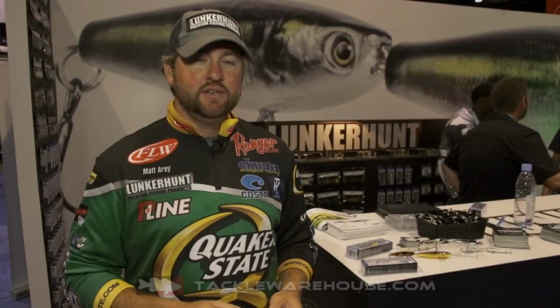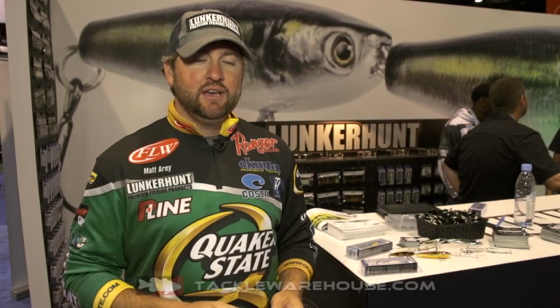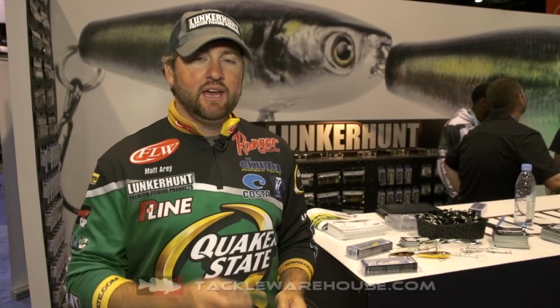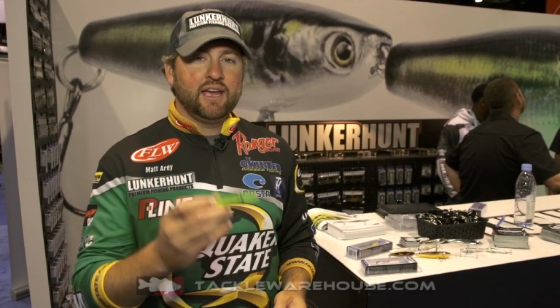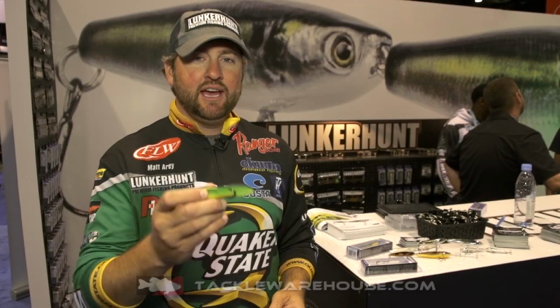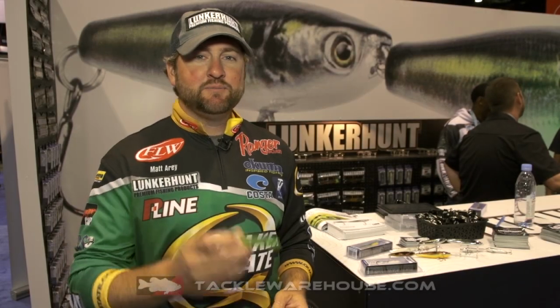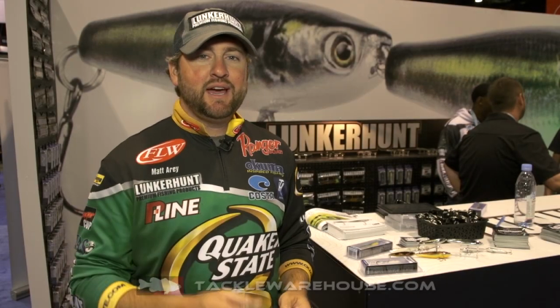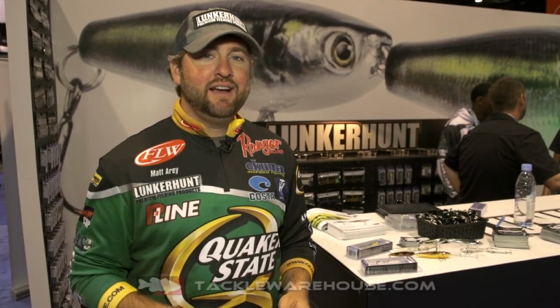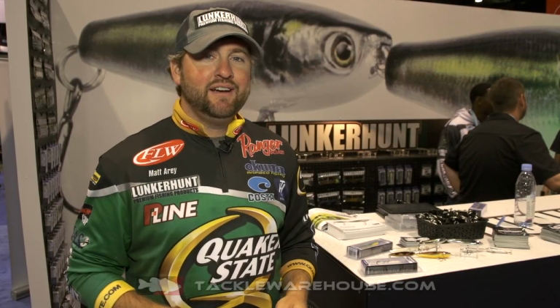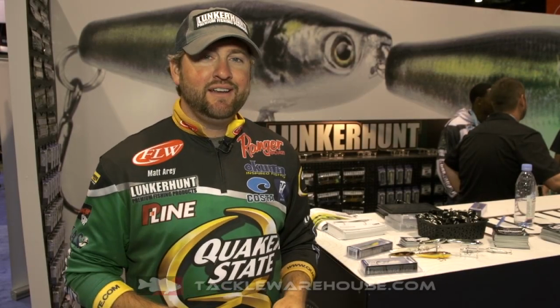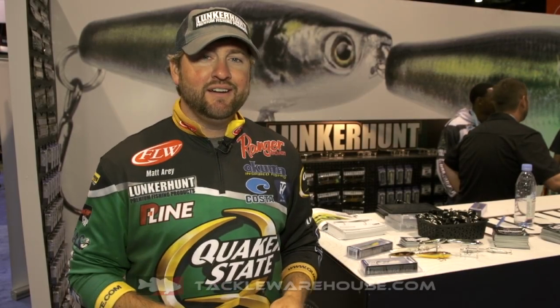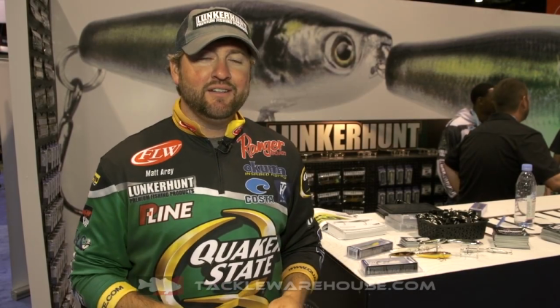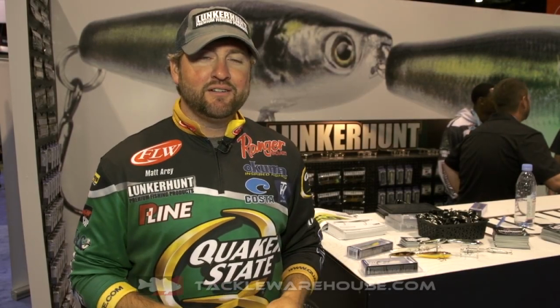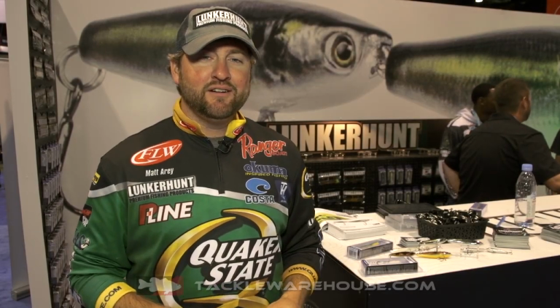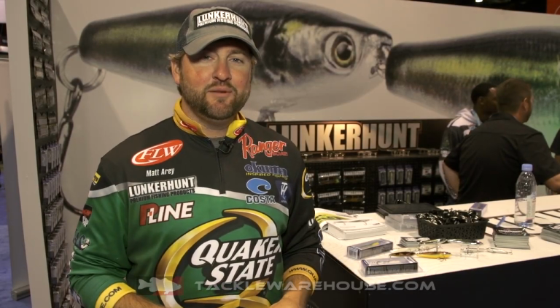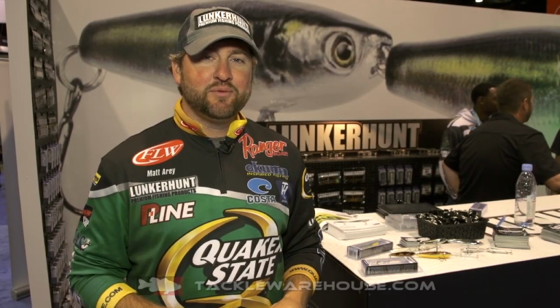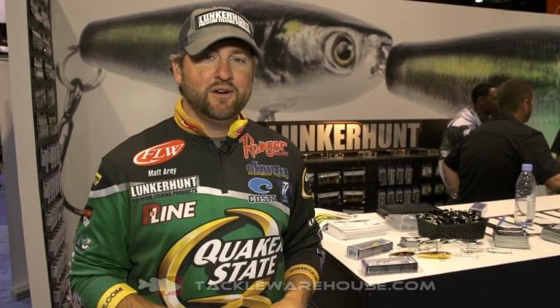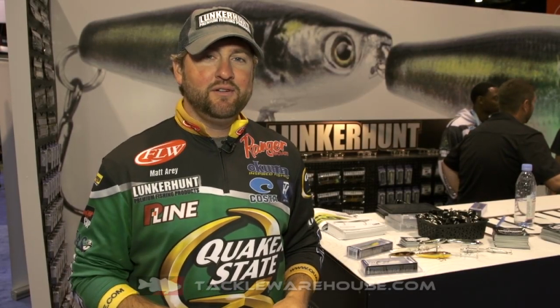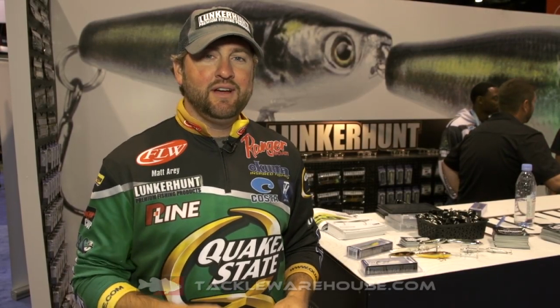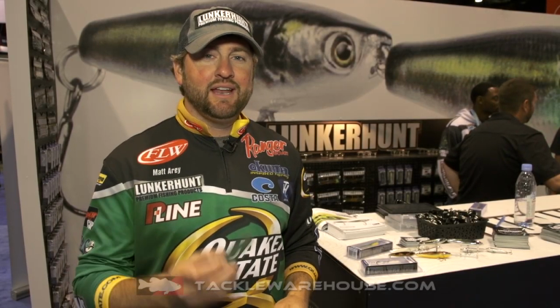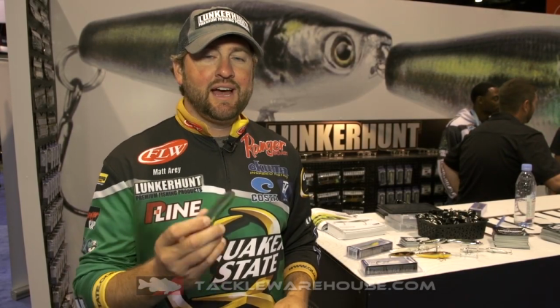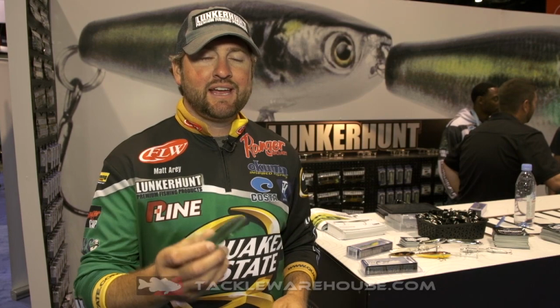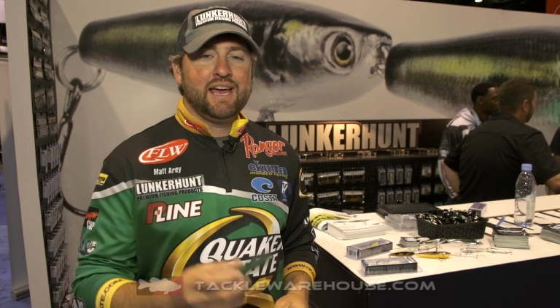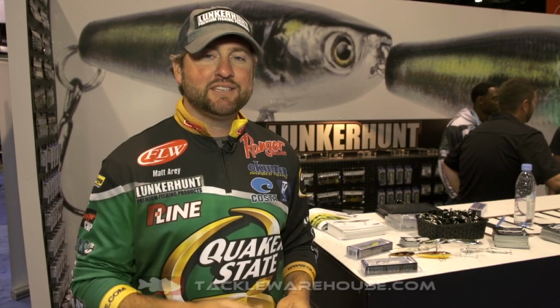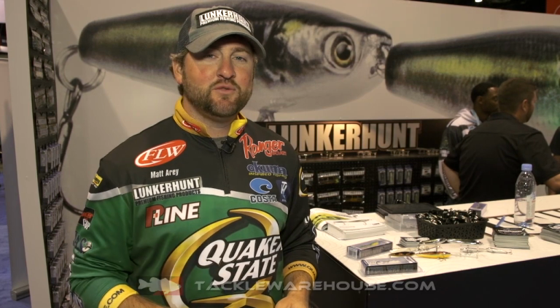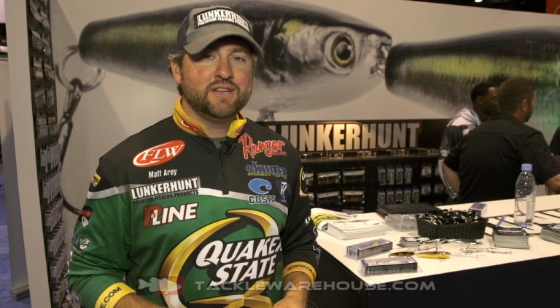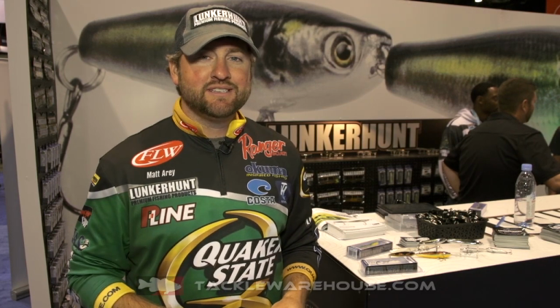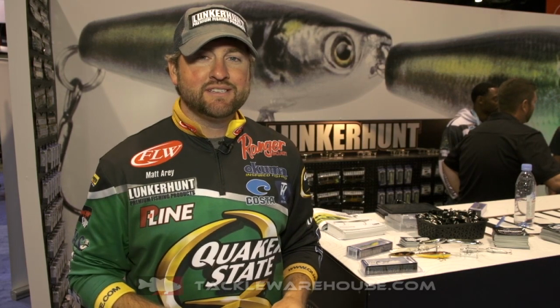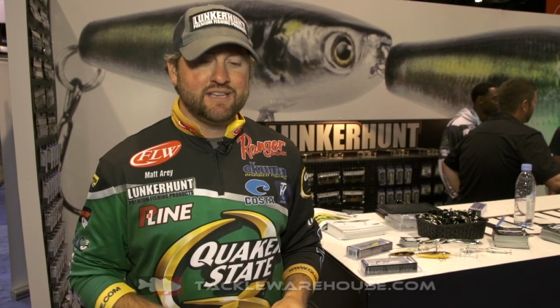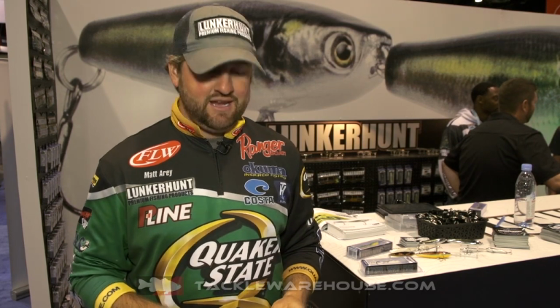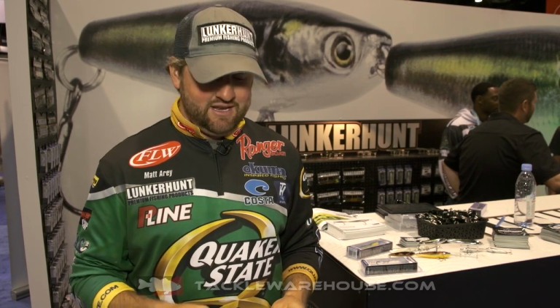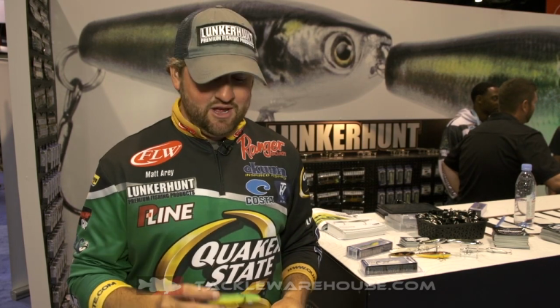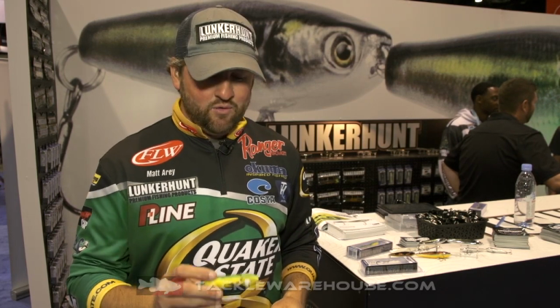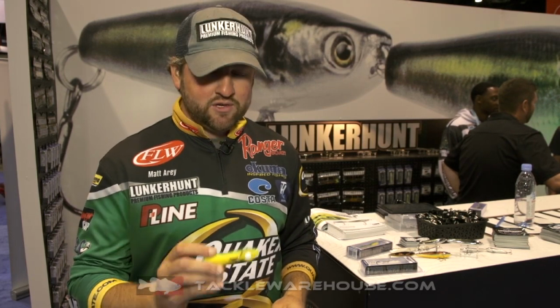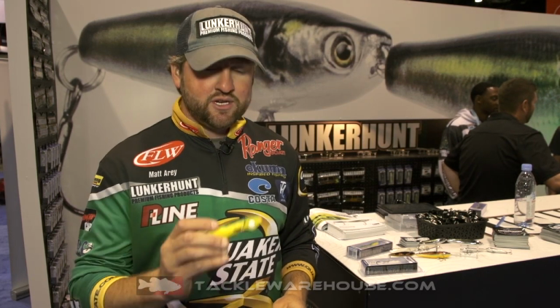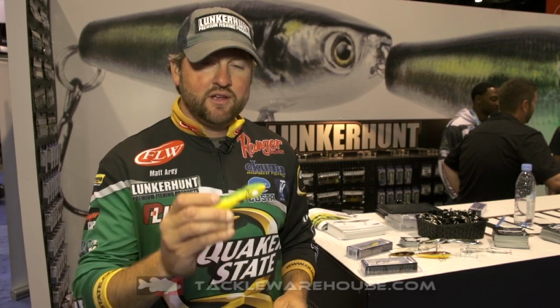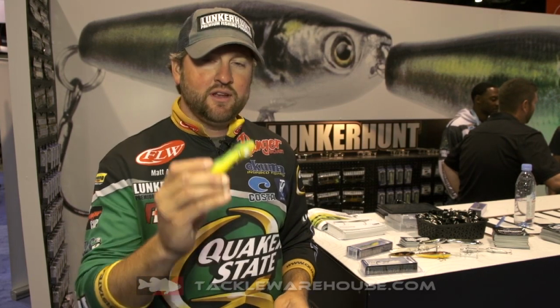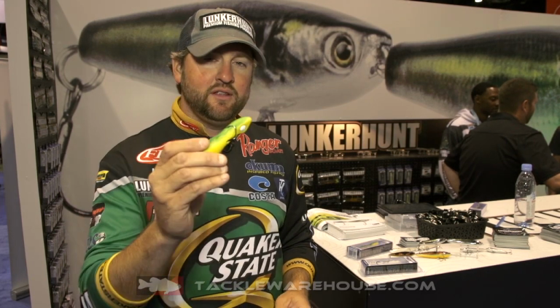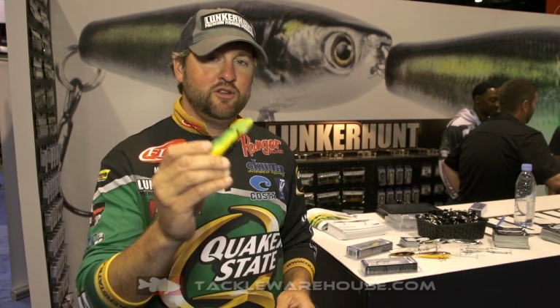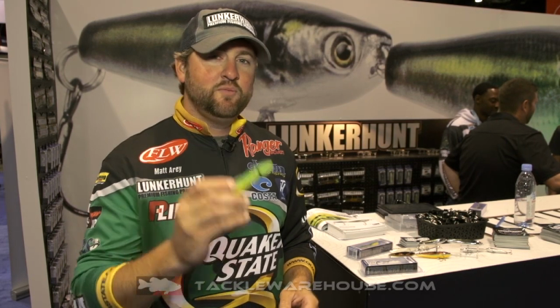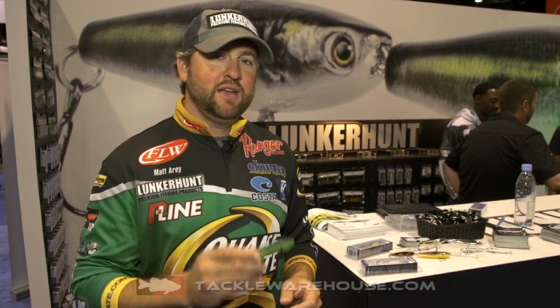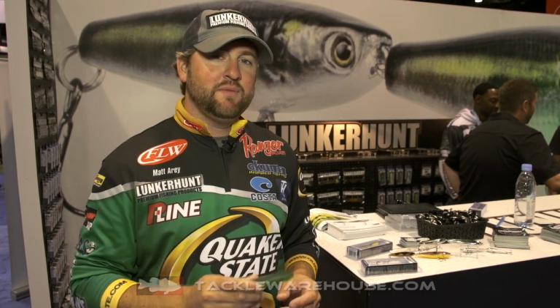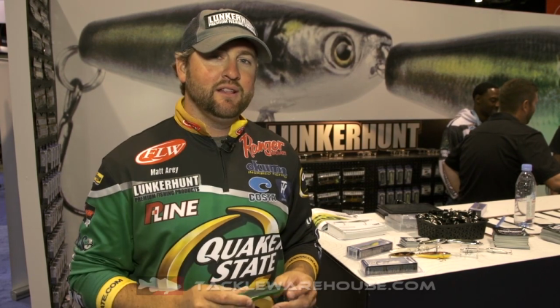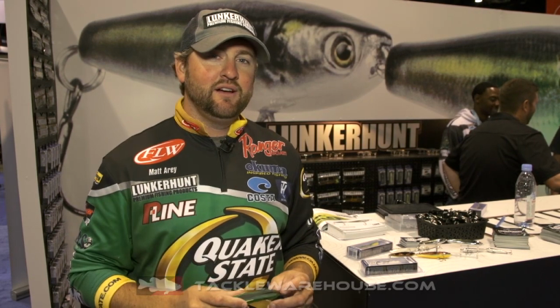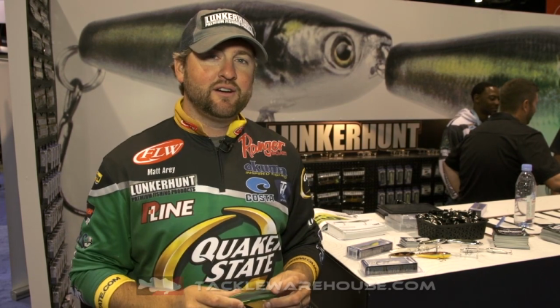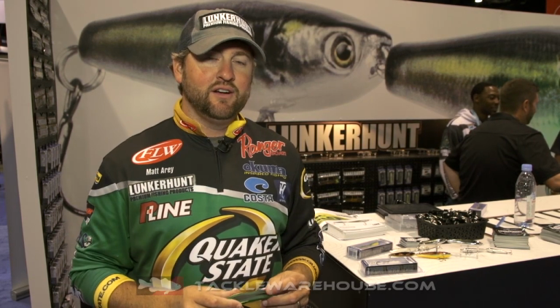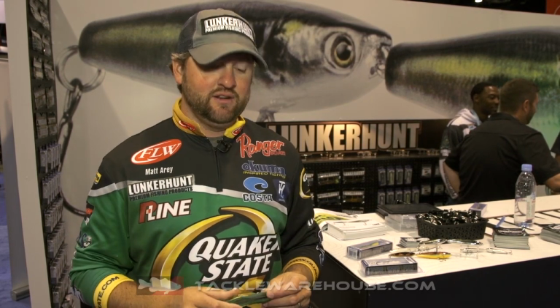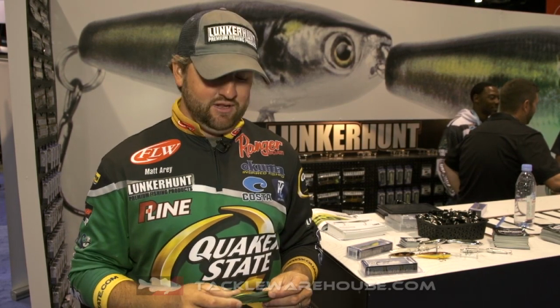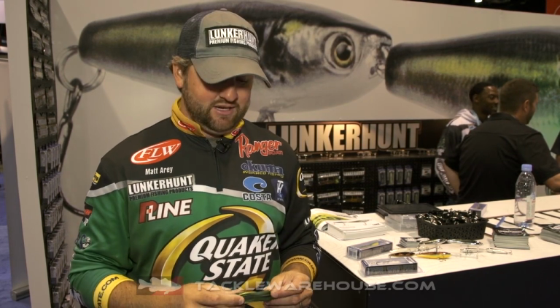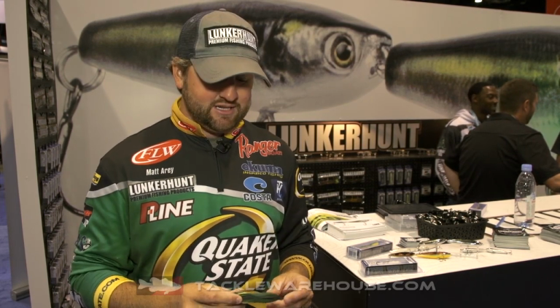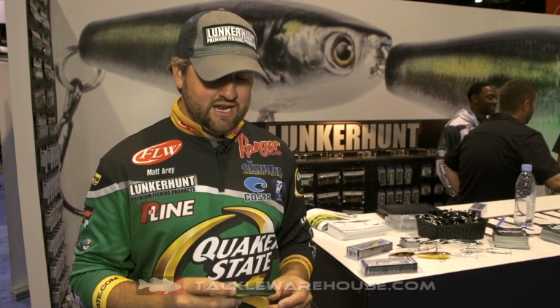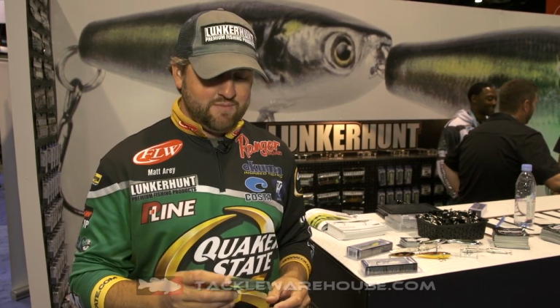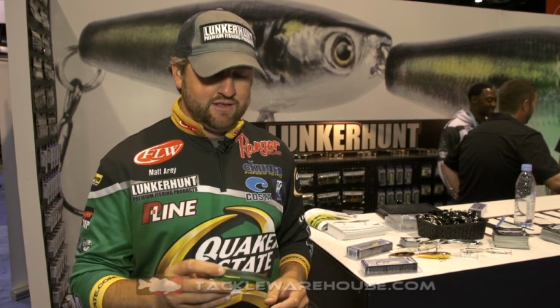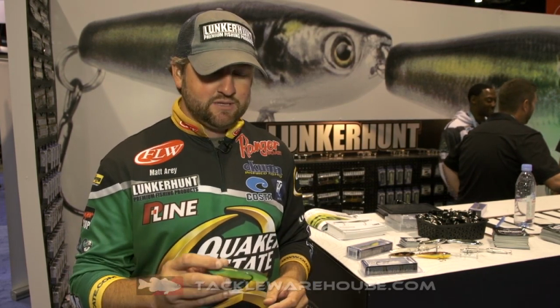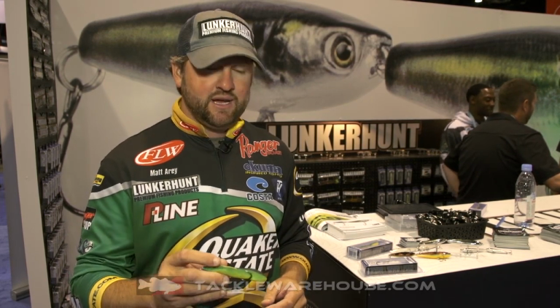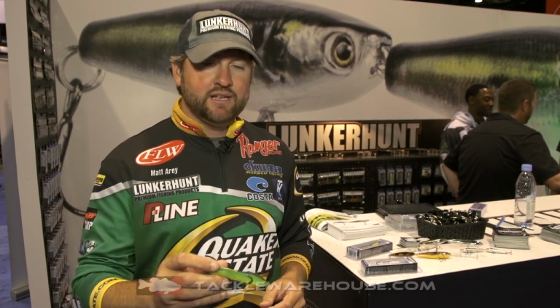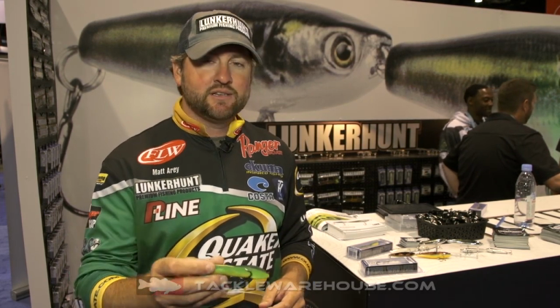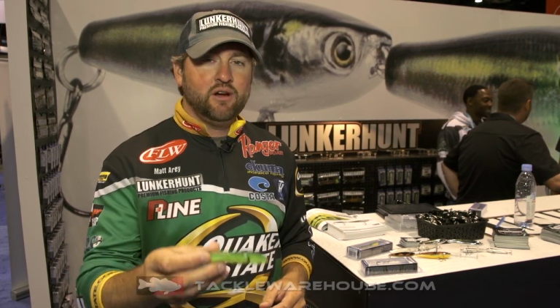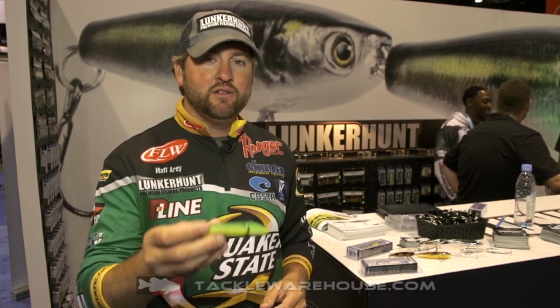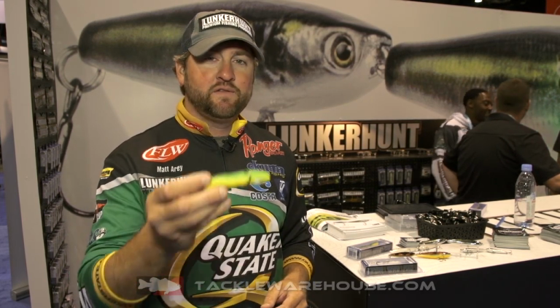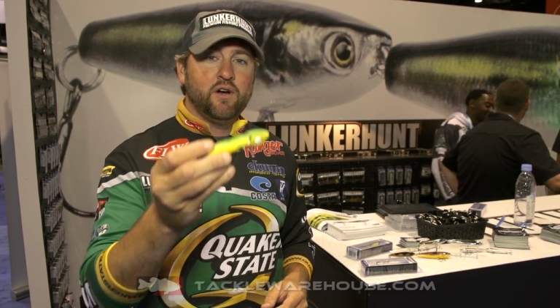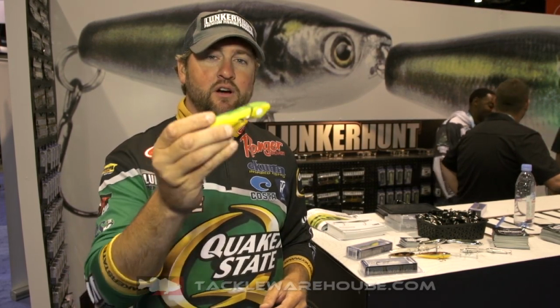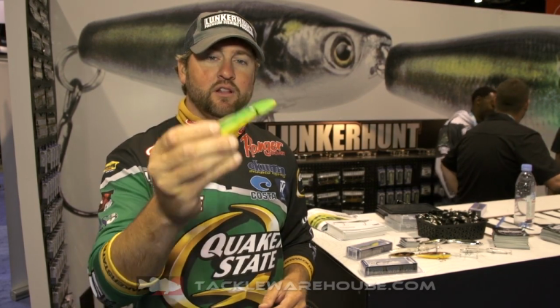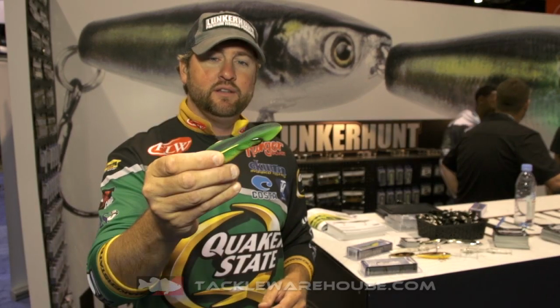Hey guys, Matt Erie here, Lunker Hunt Pro at ICAST 2016. I want to show you another new bait by Lunker Hunt — really excited about this bait. It's called the Froglet.